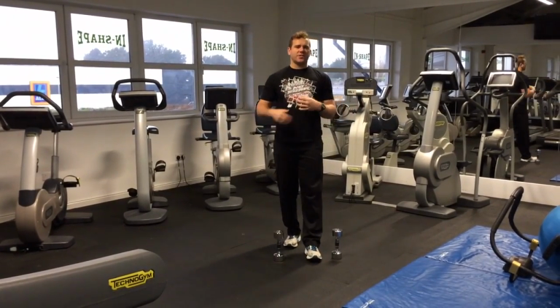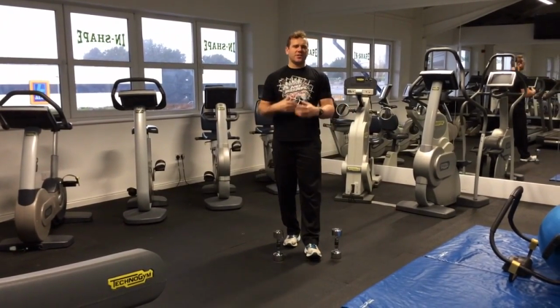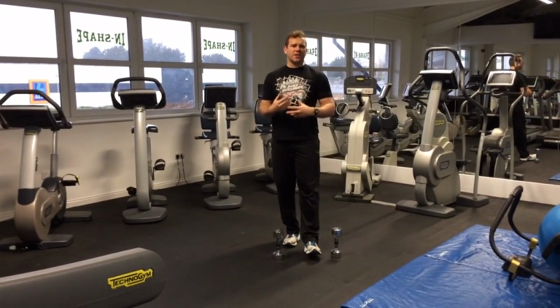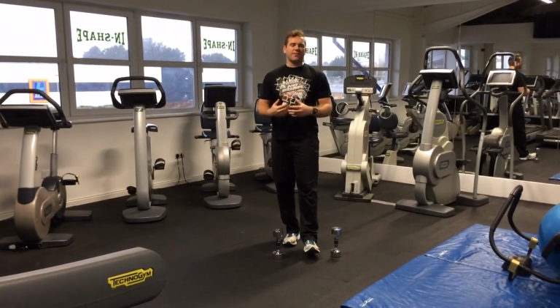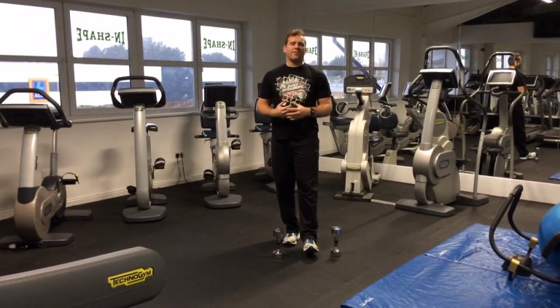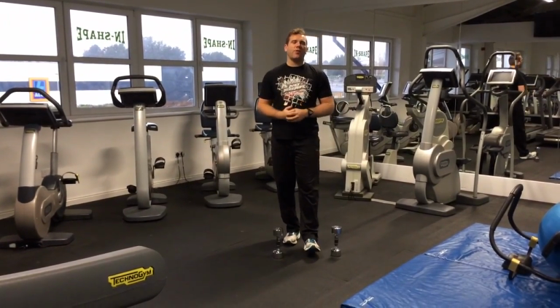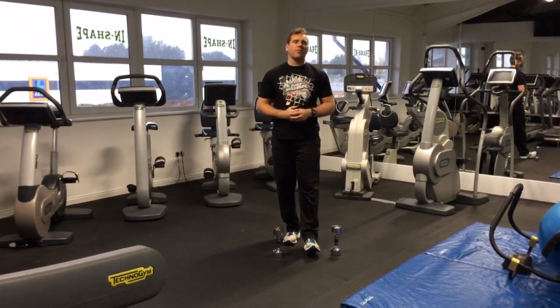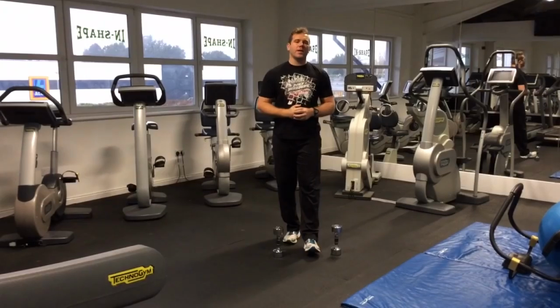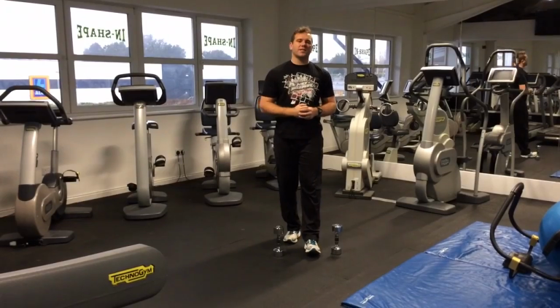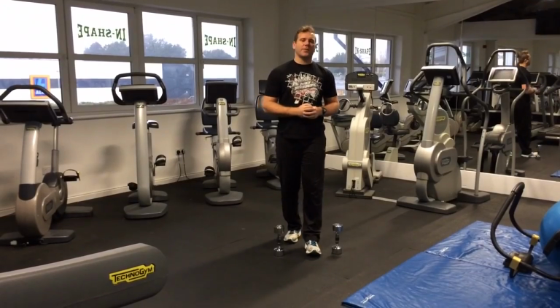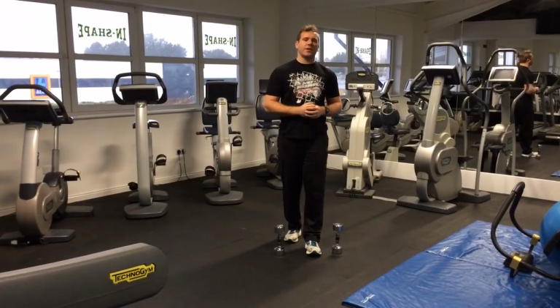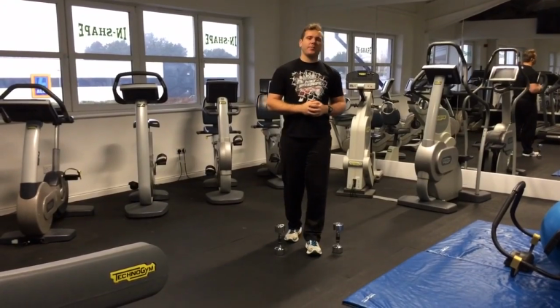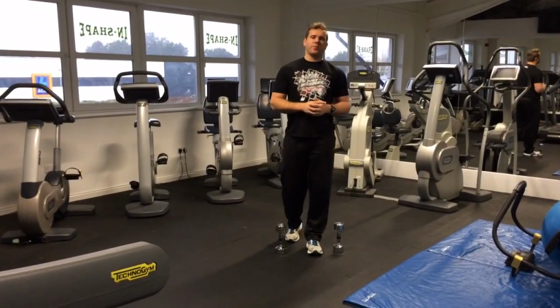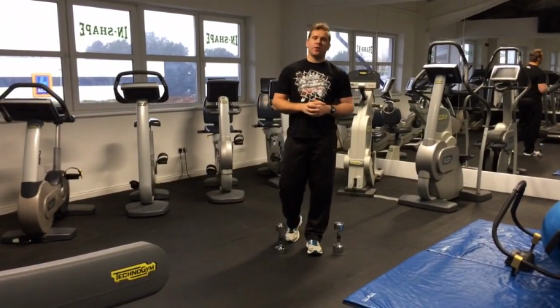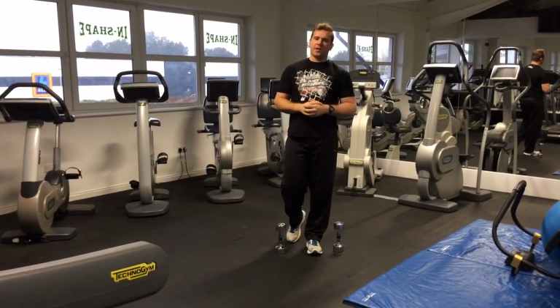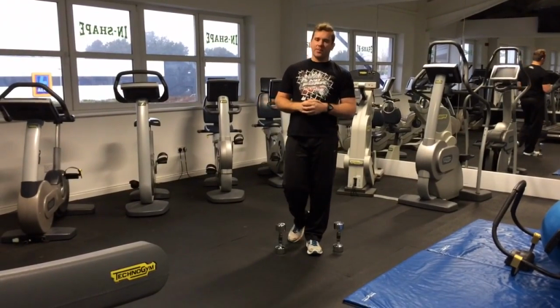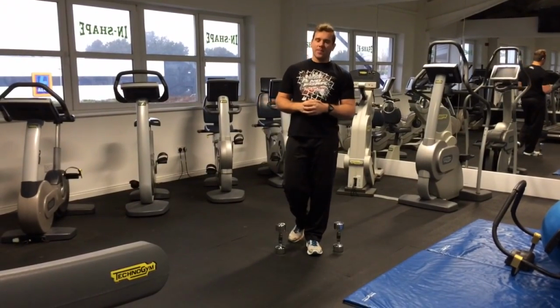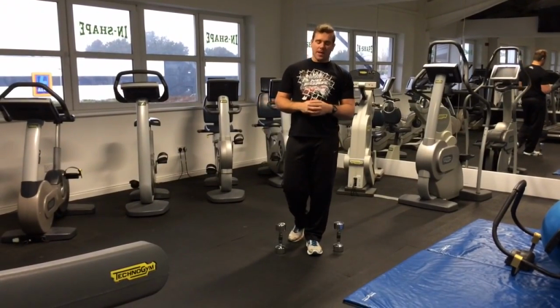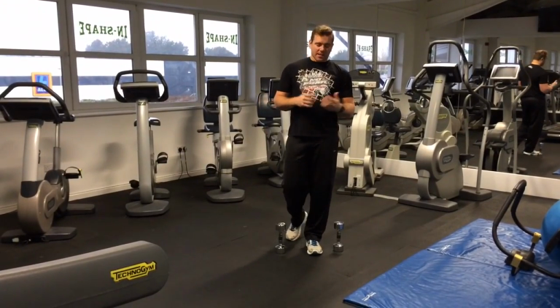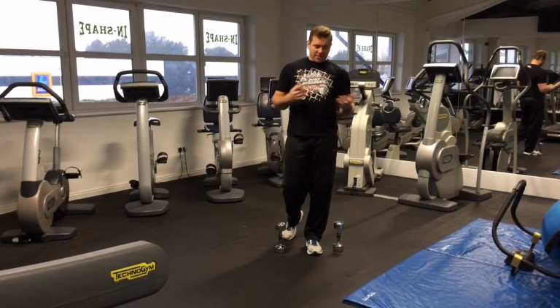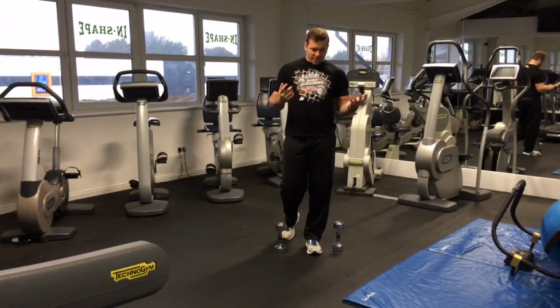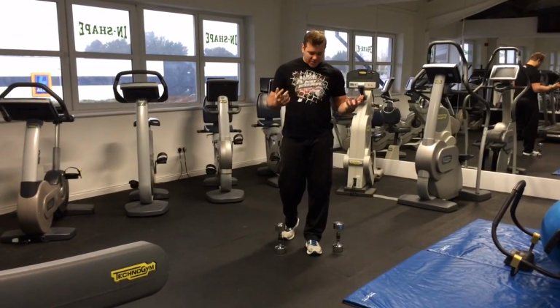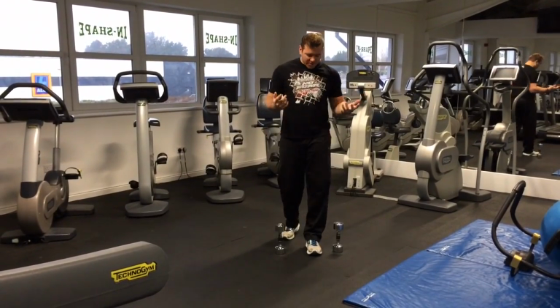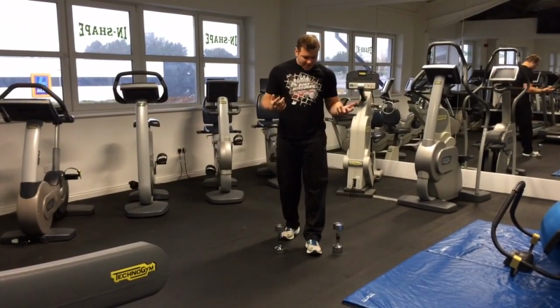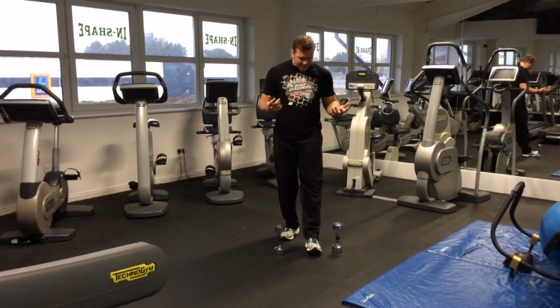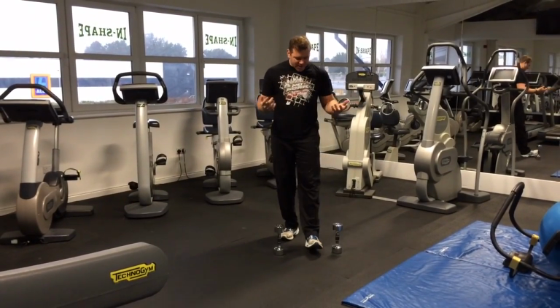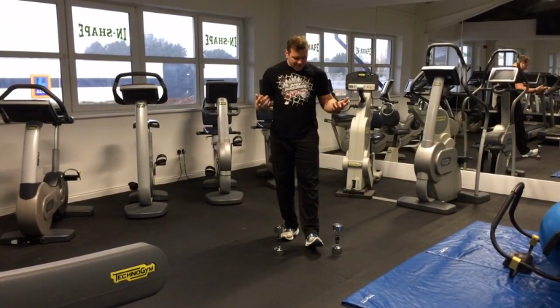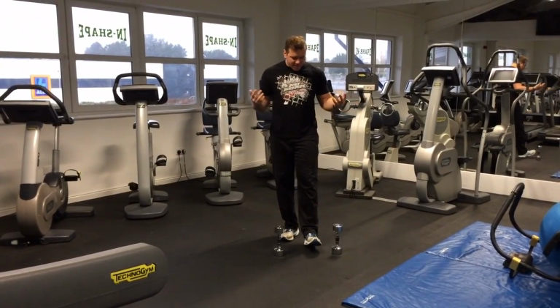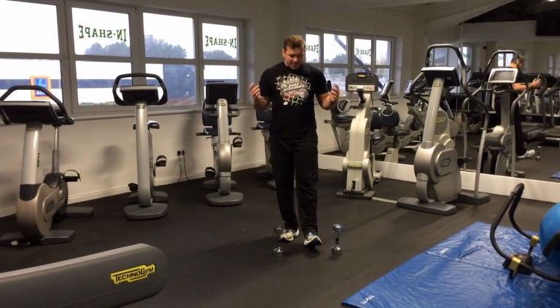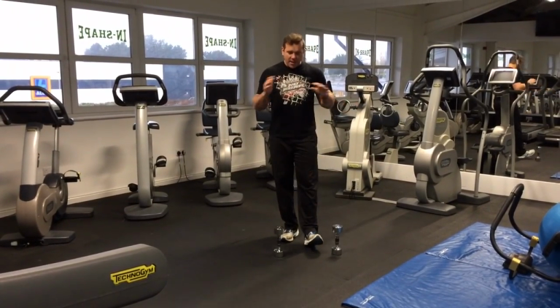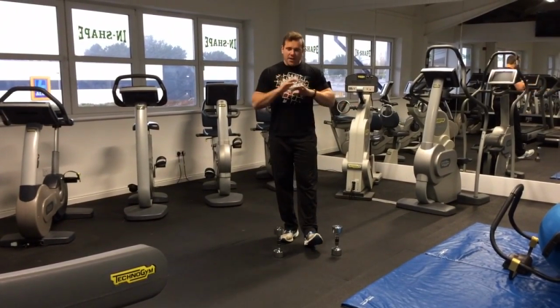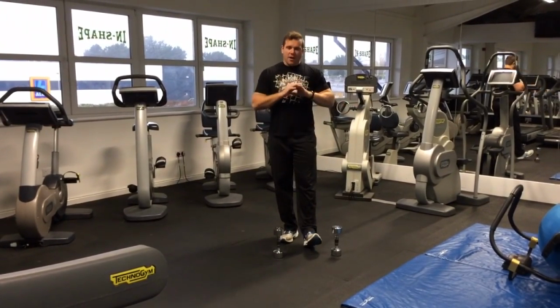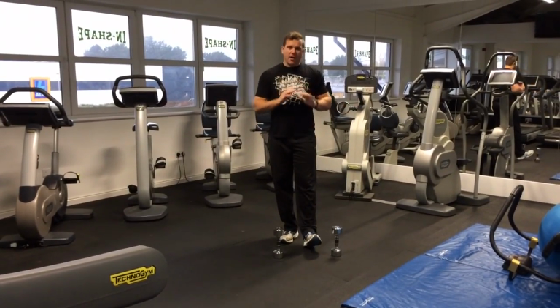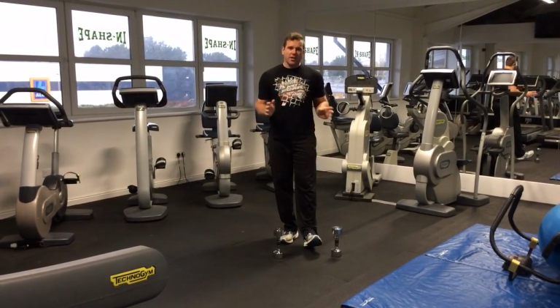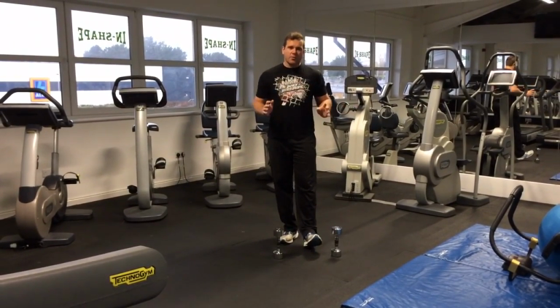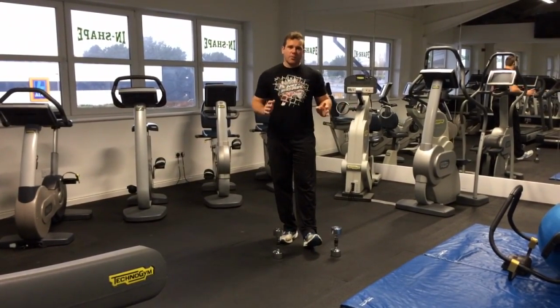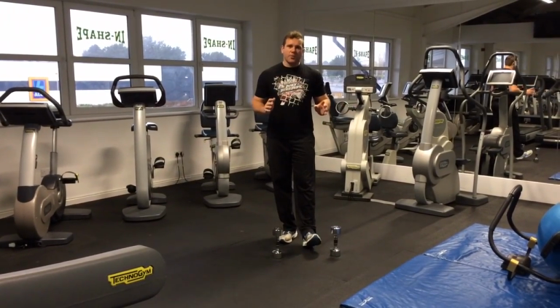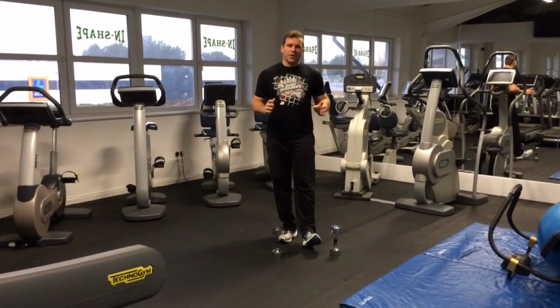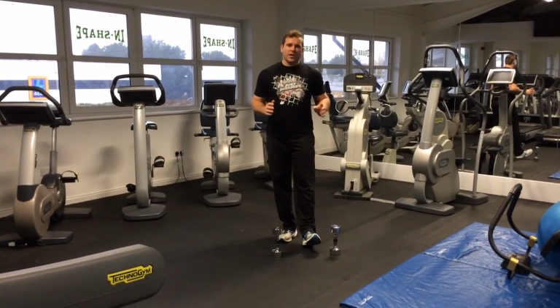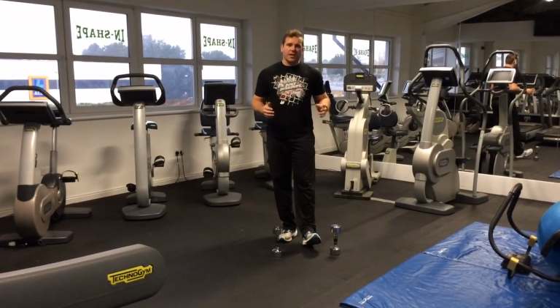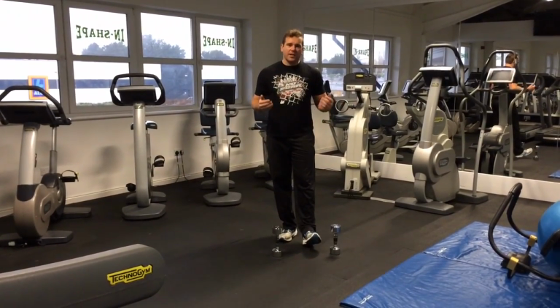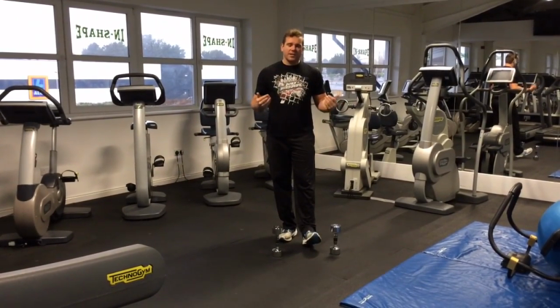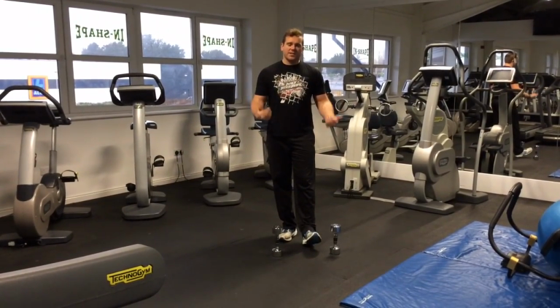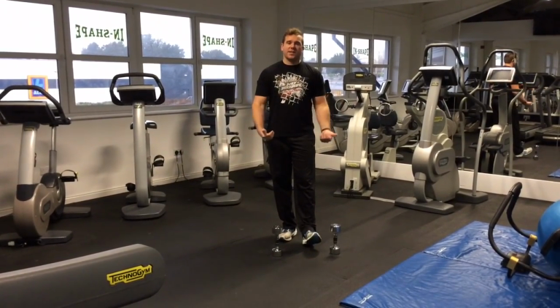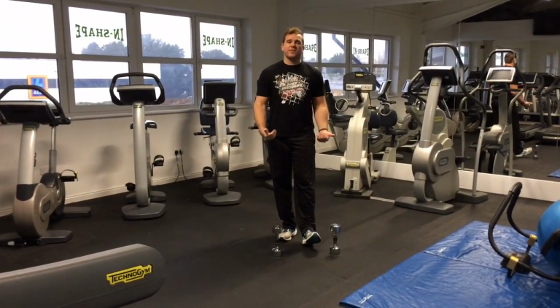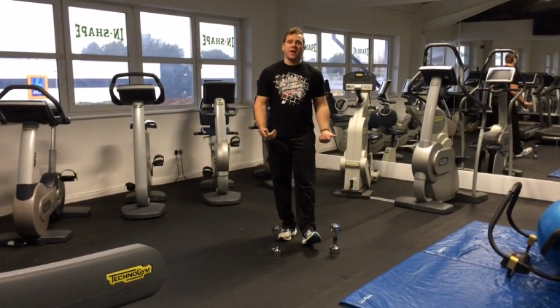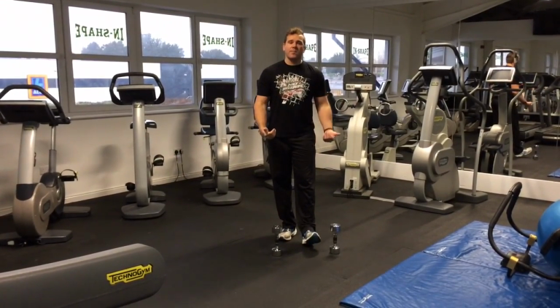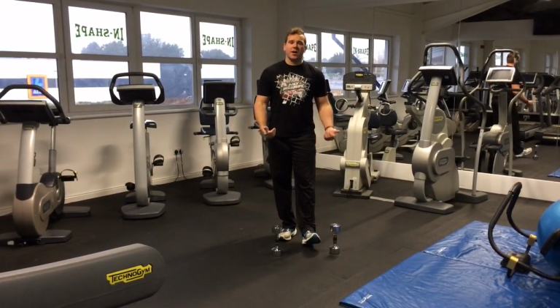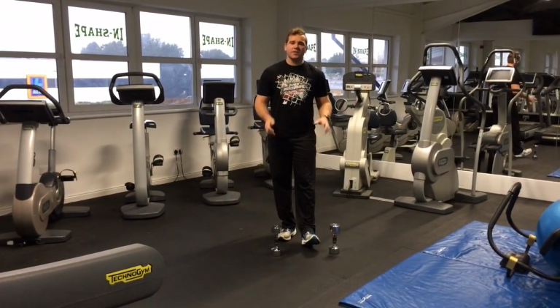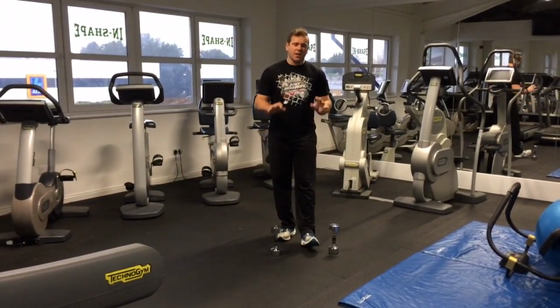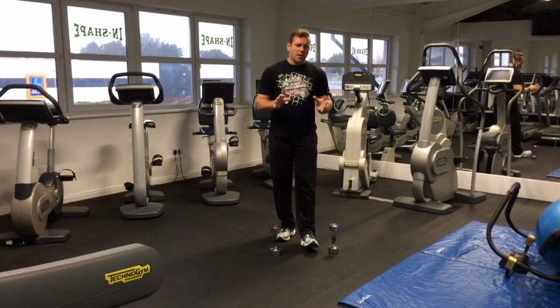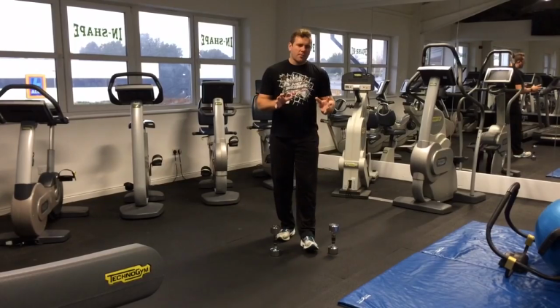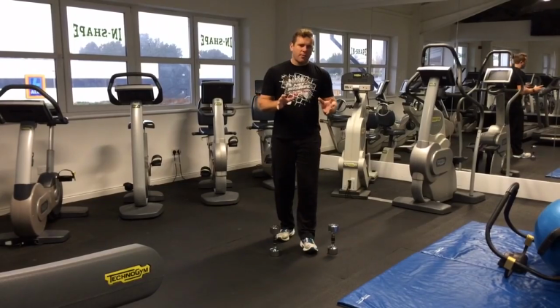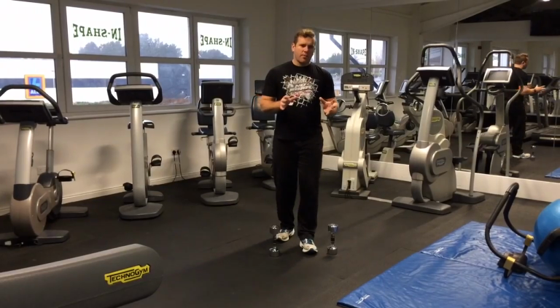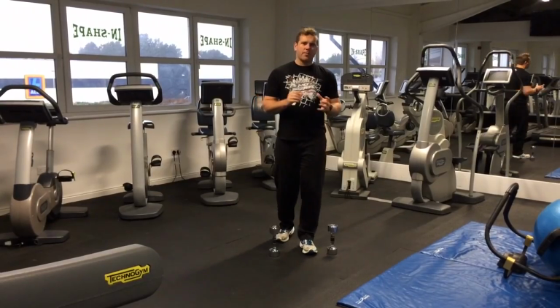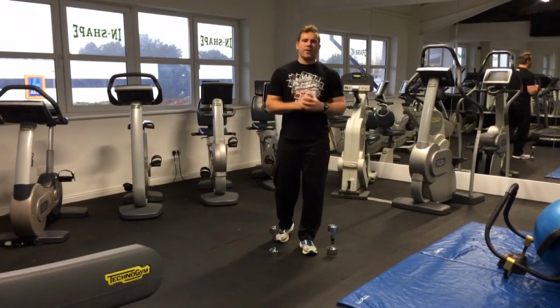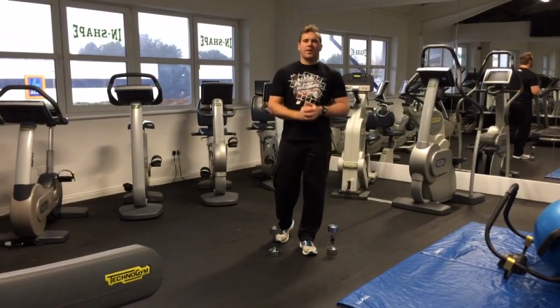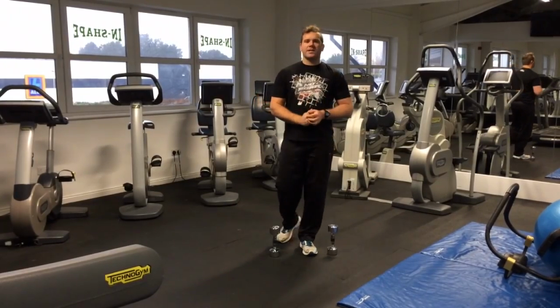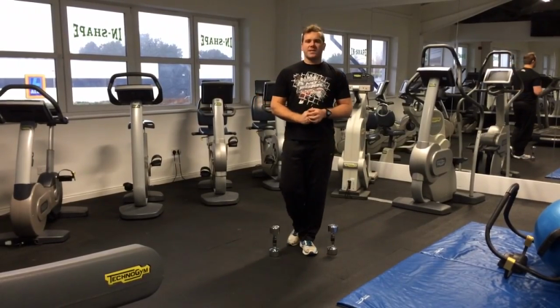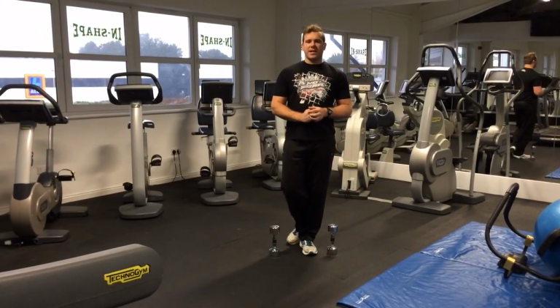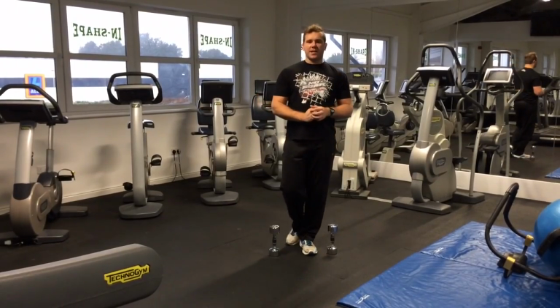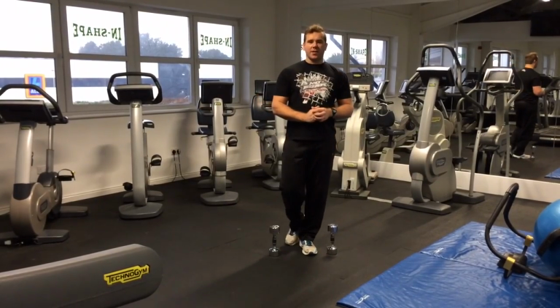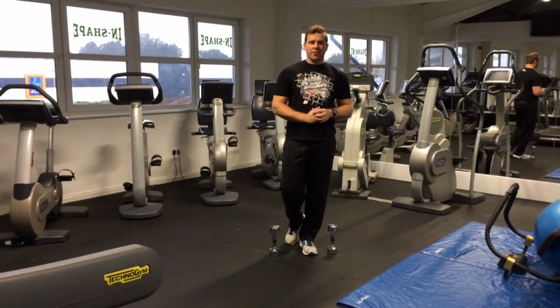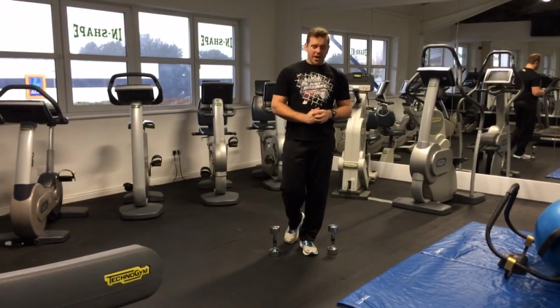So it's just over 4 minutes that we're going to be working. The only equipment you're going to need is a set of dumbbells, probably about 10 kilograms.